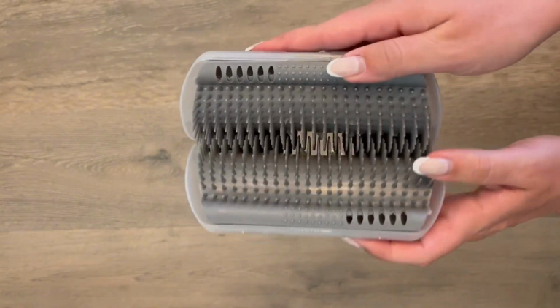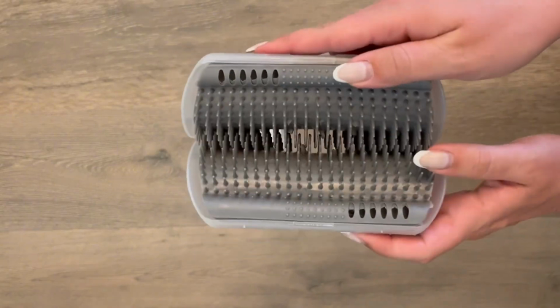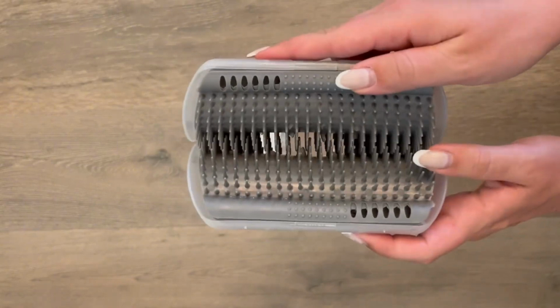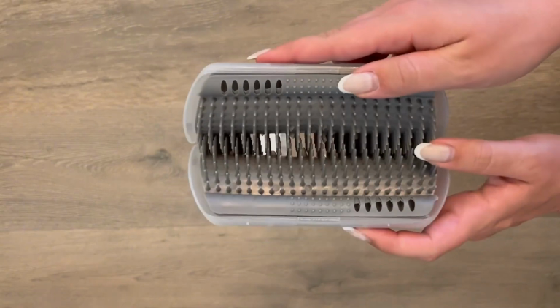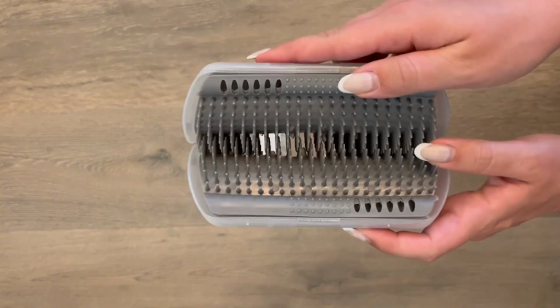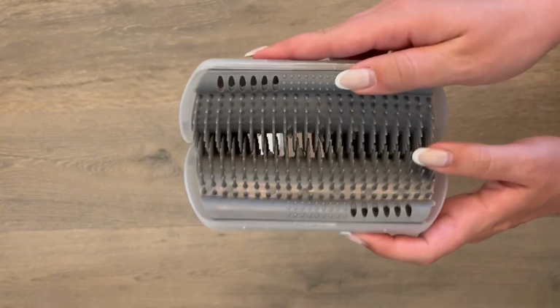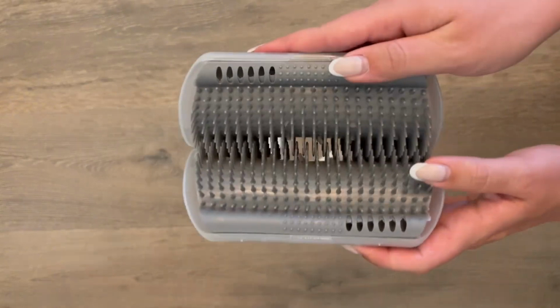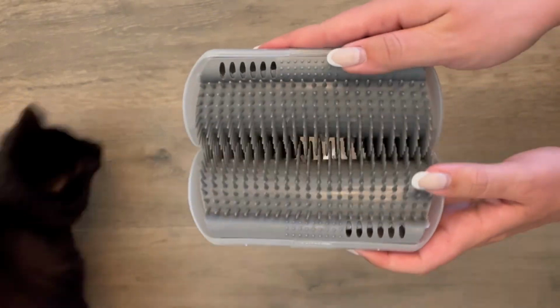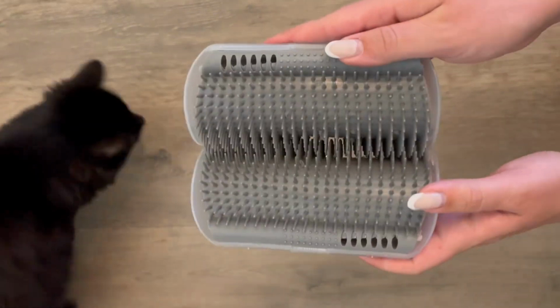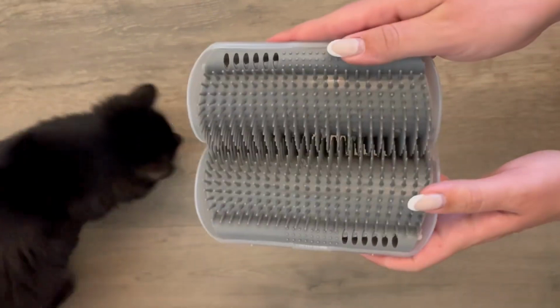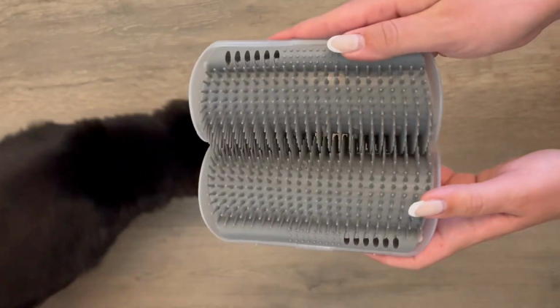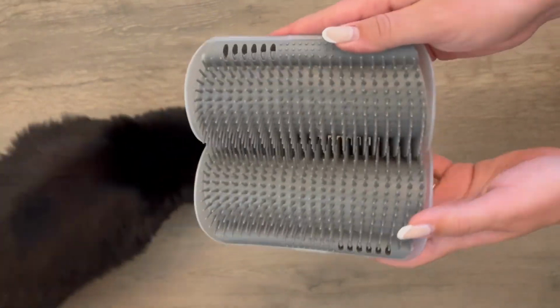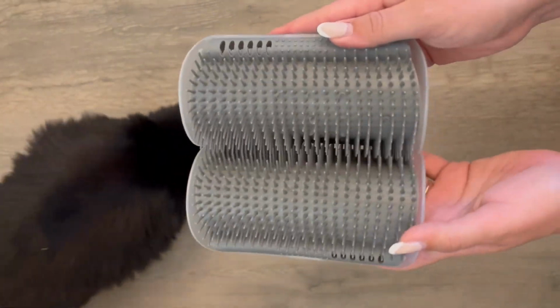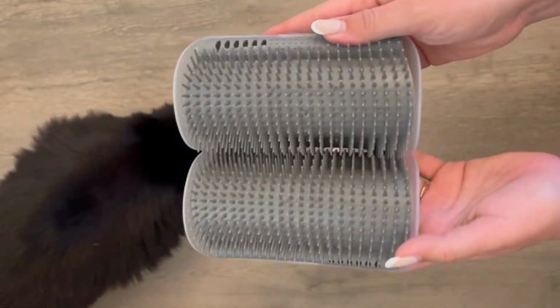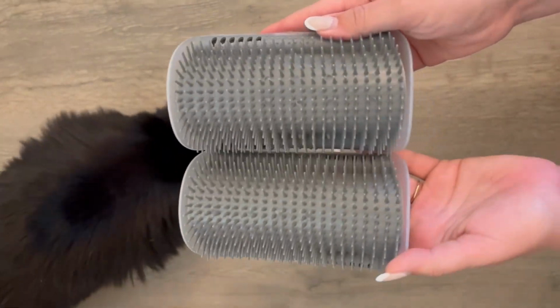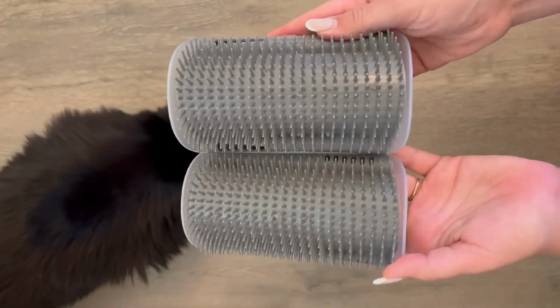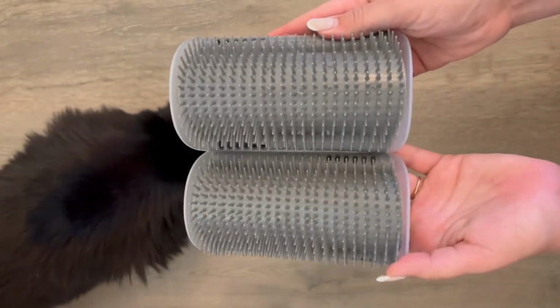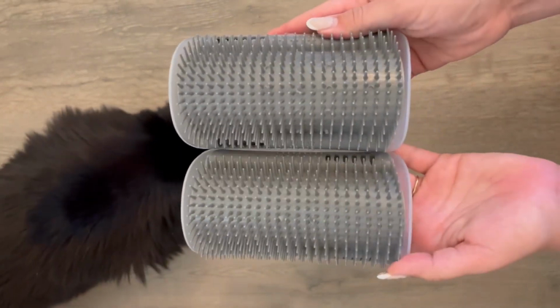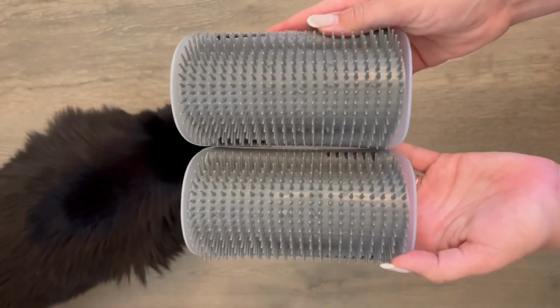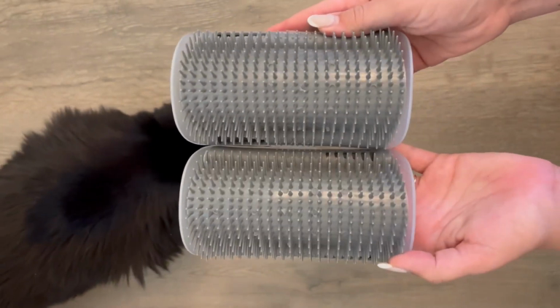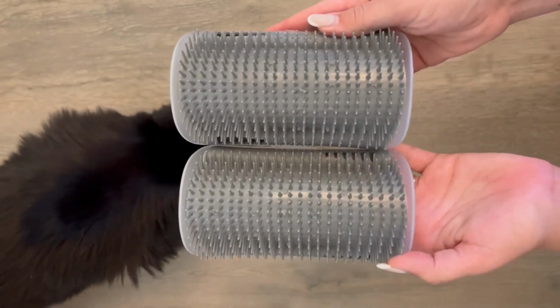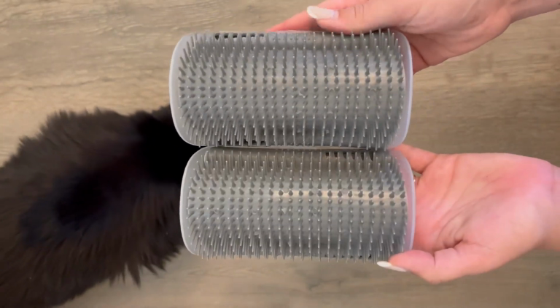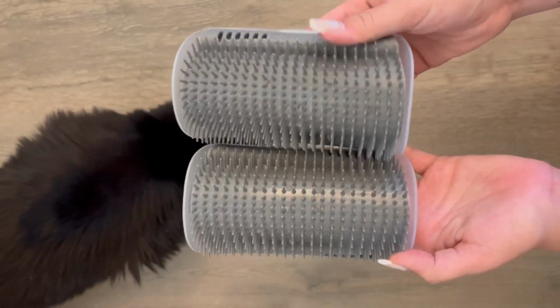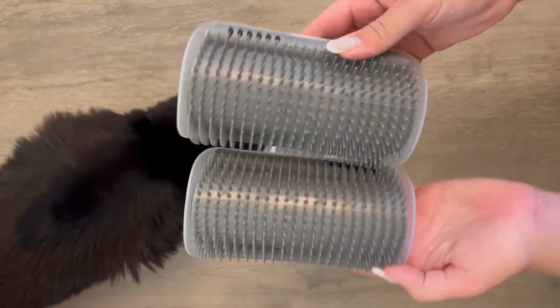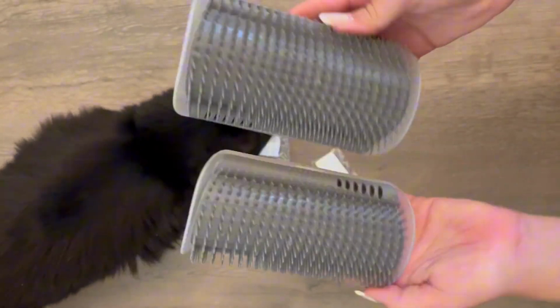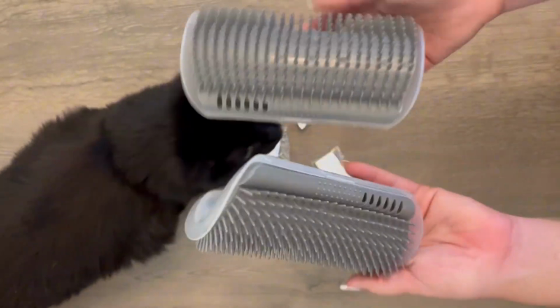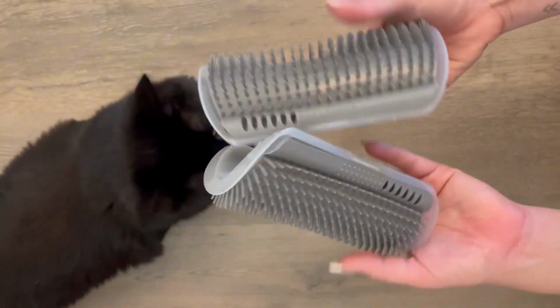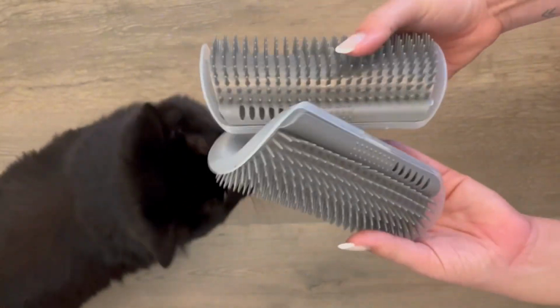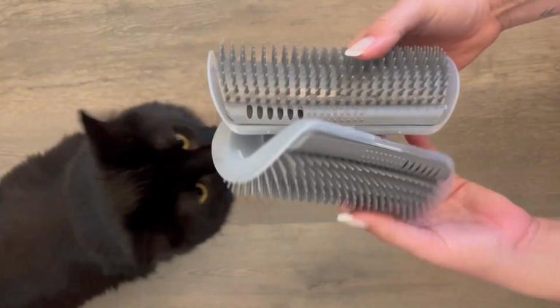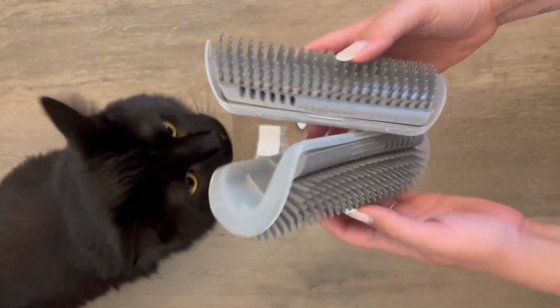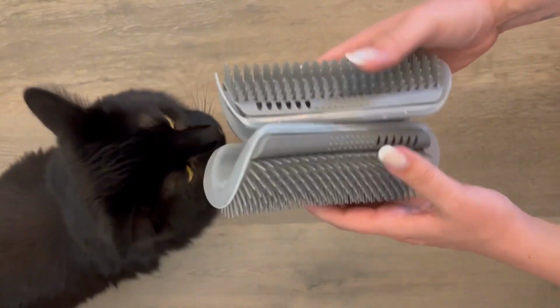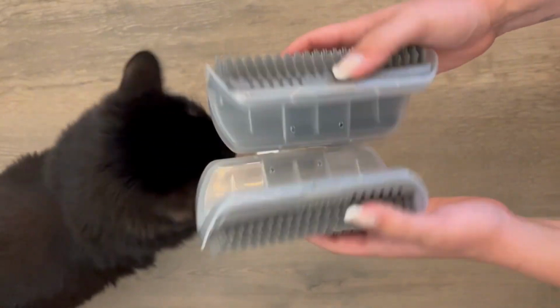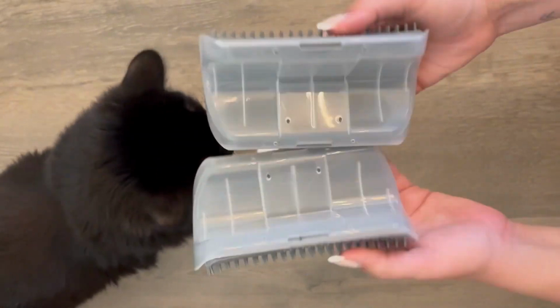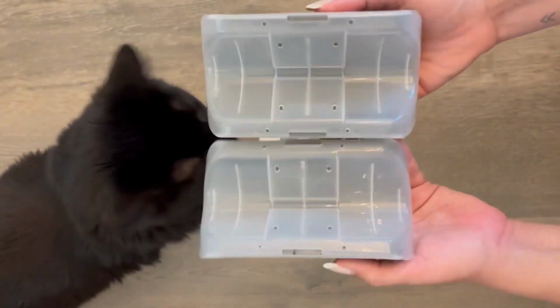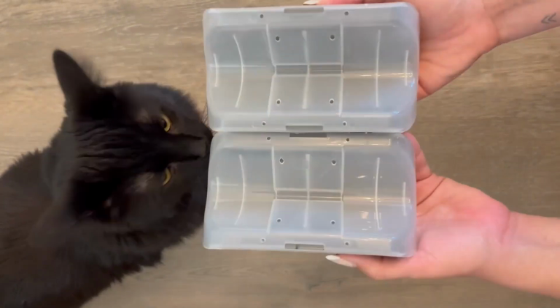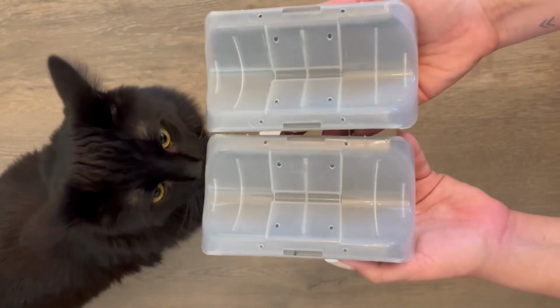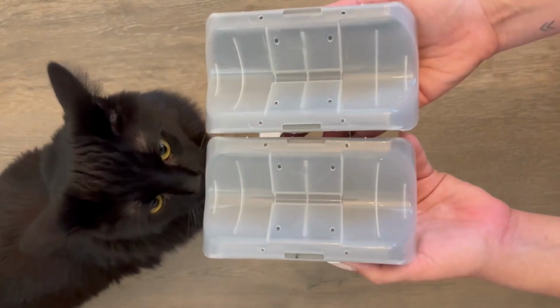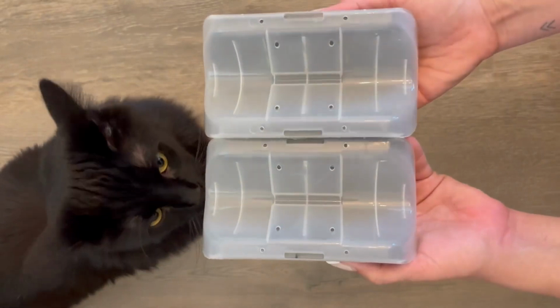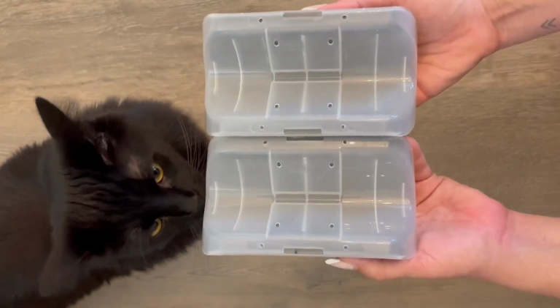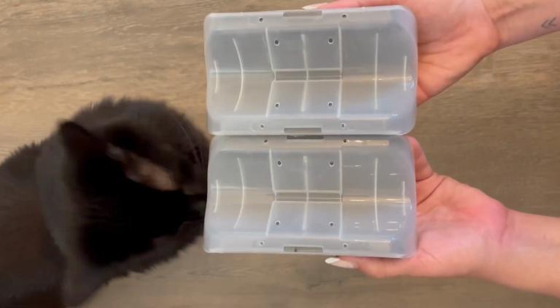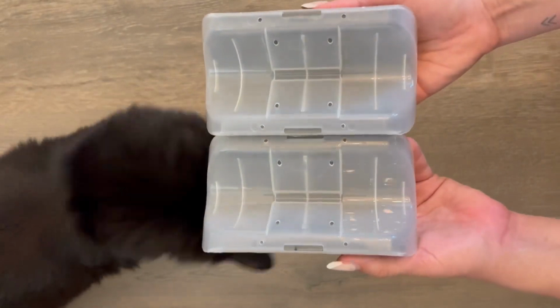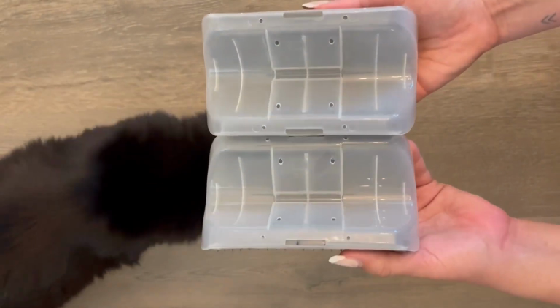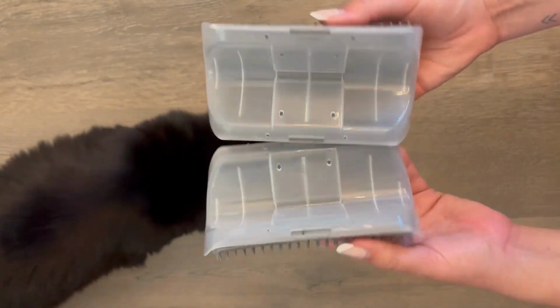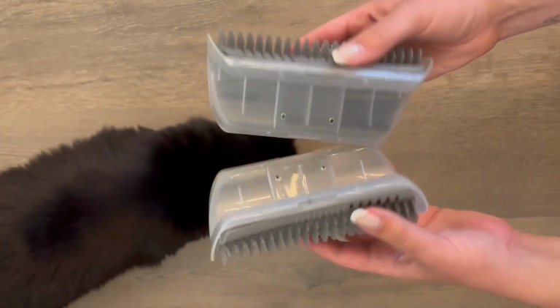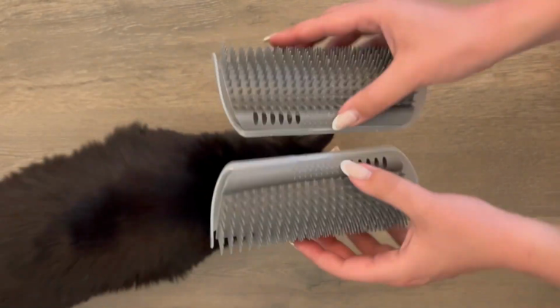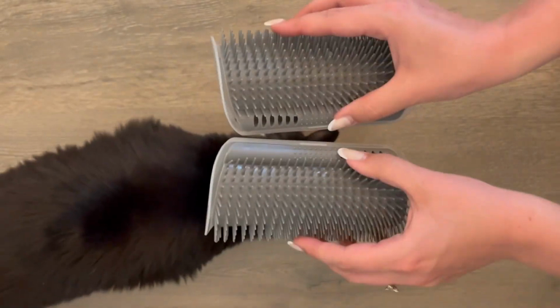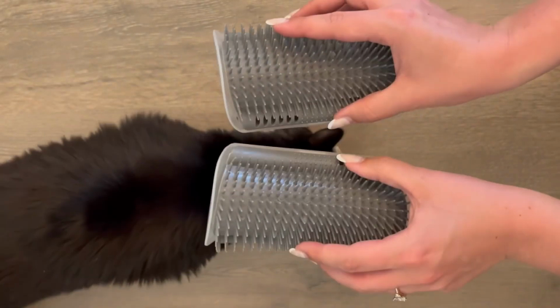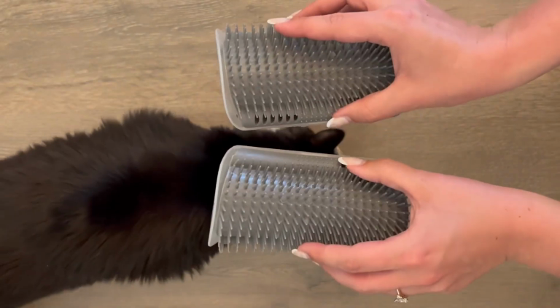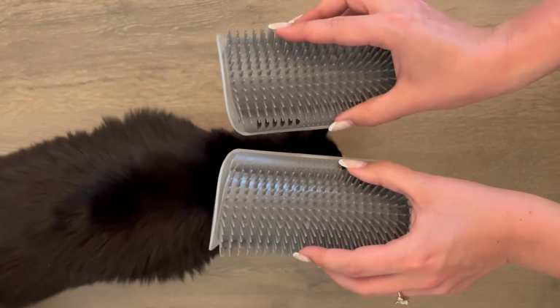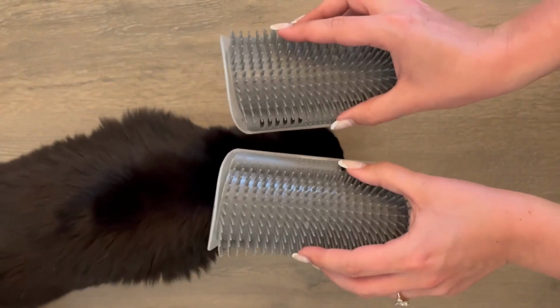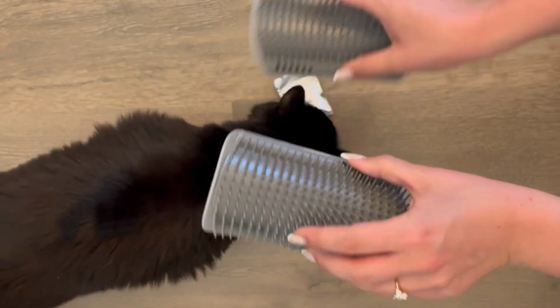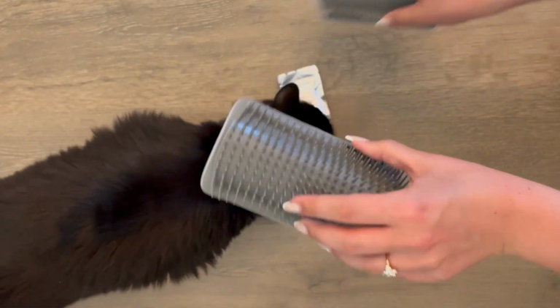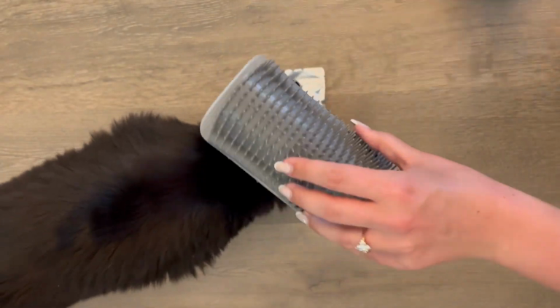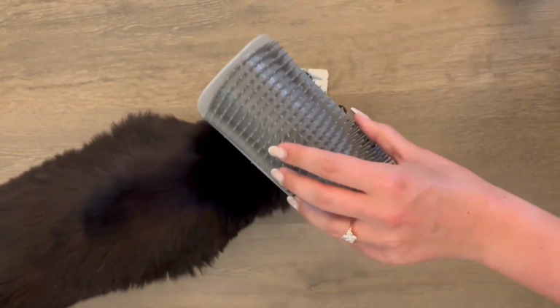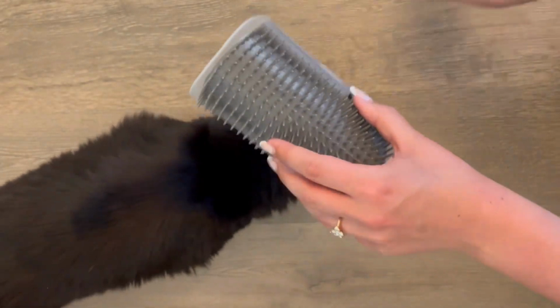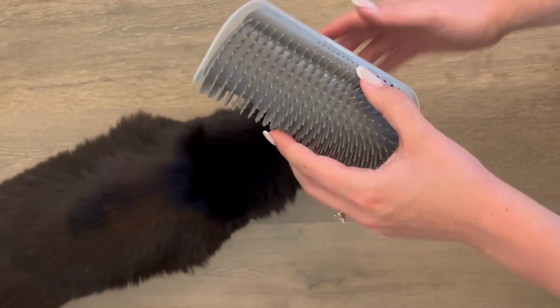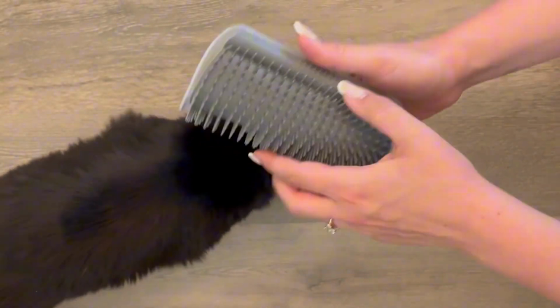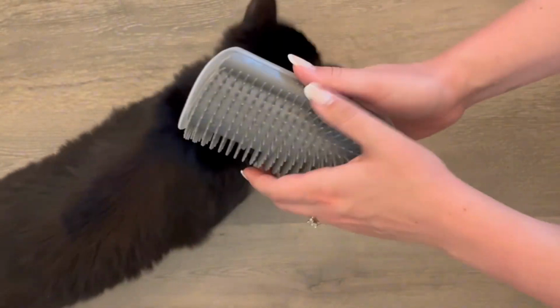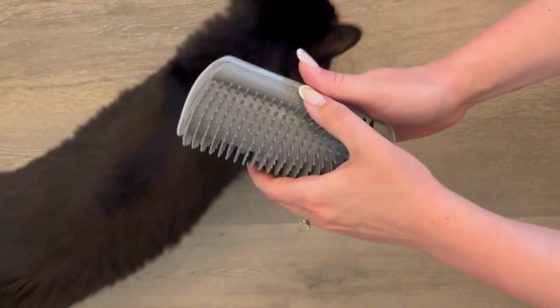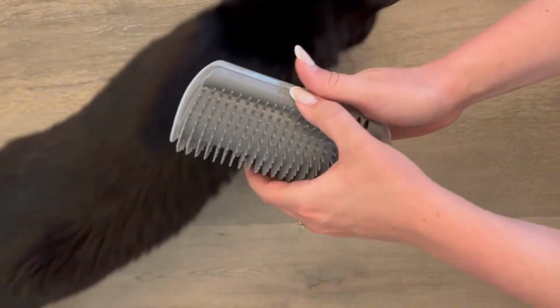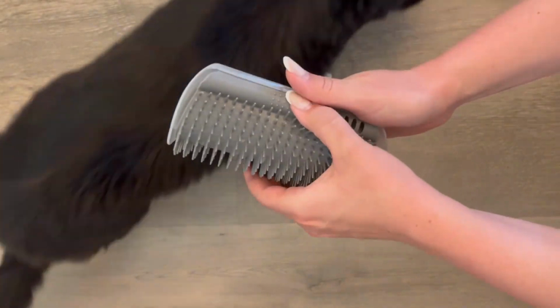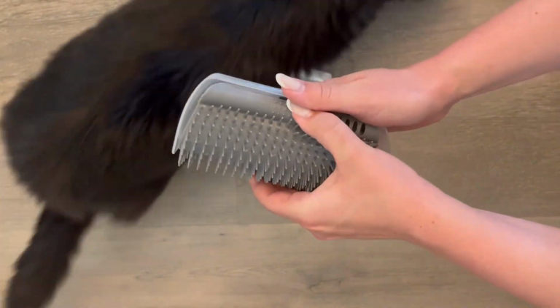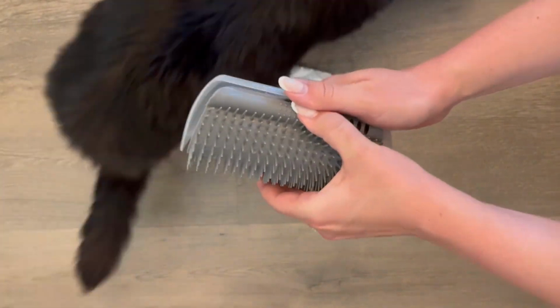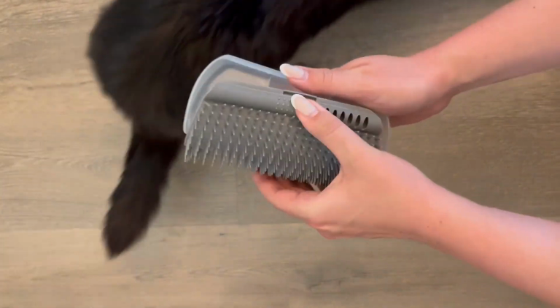The prongs of this brush are dulled at the edges so they aren't too harsh on your cat's skin, but they are really firm, offering a good scratch.